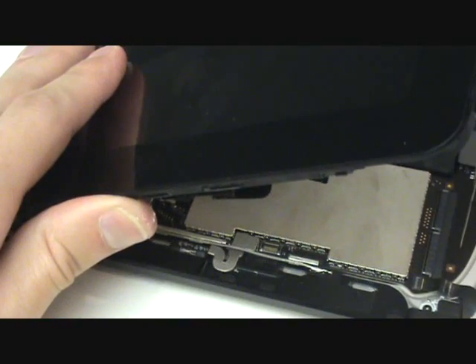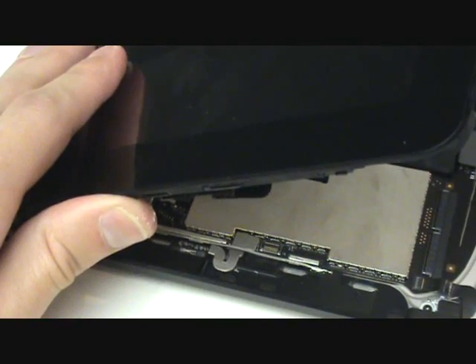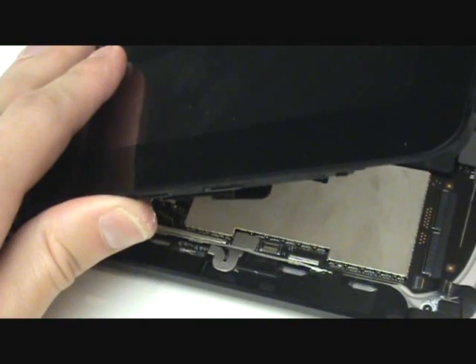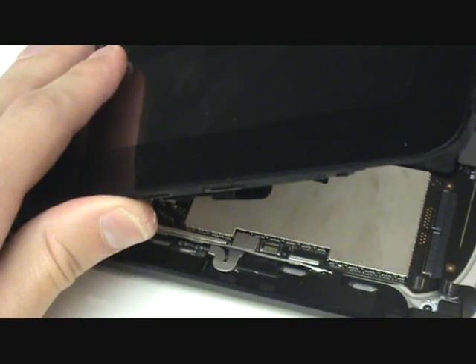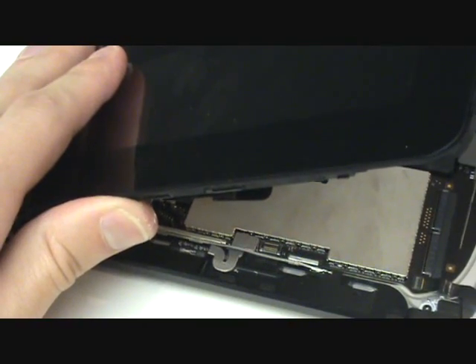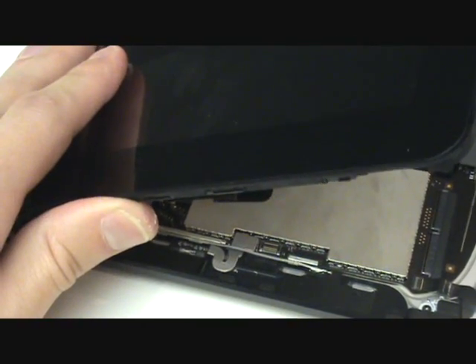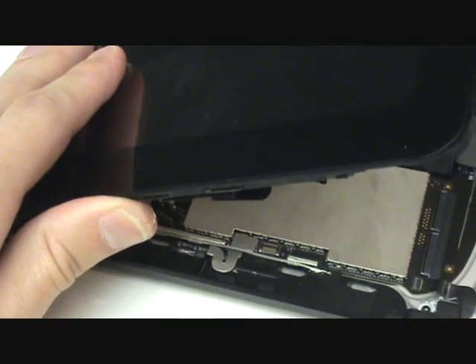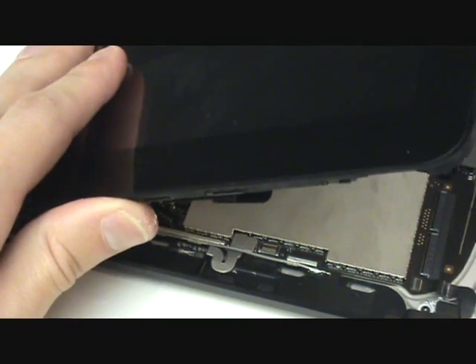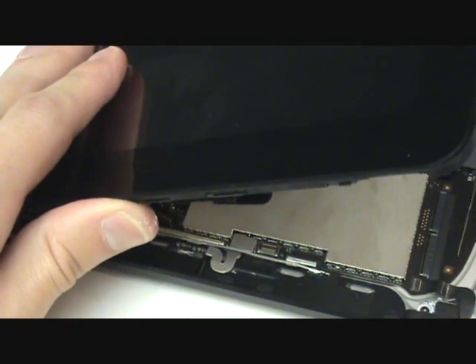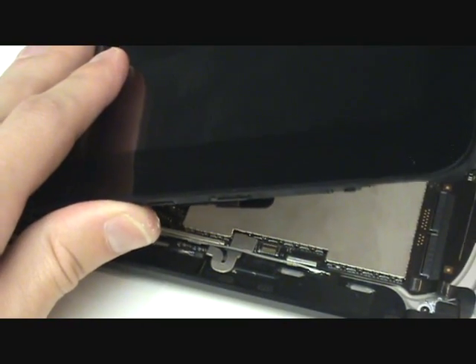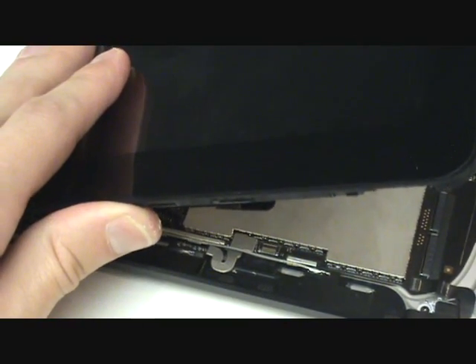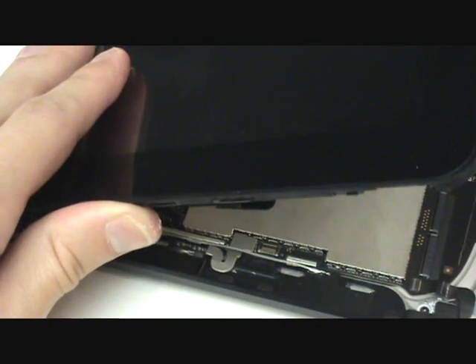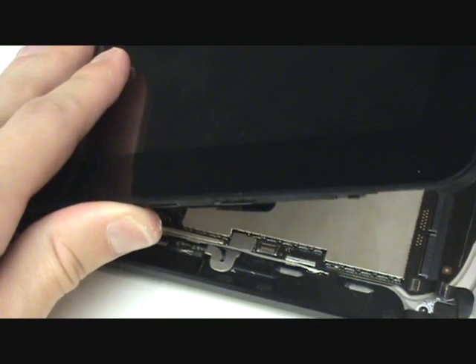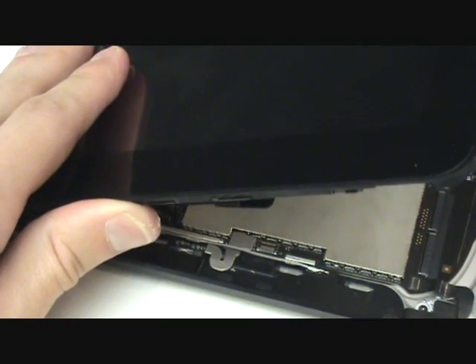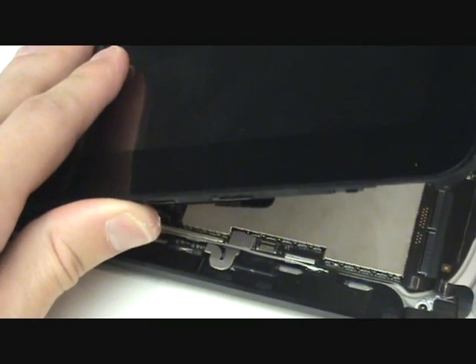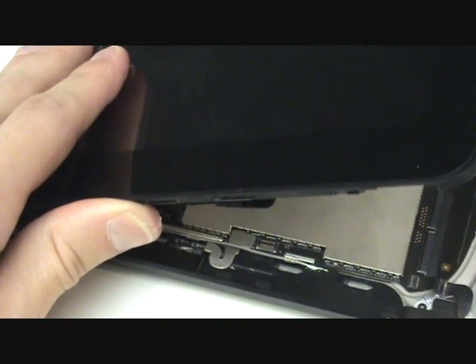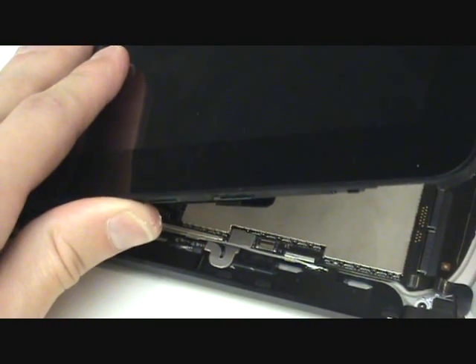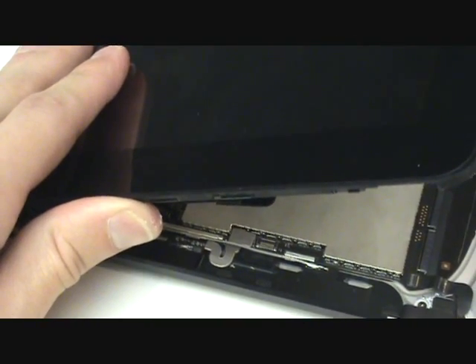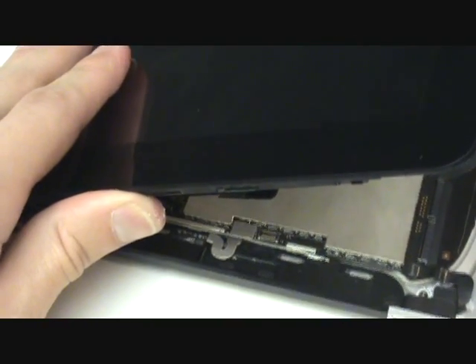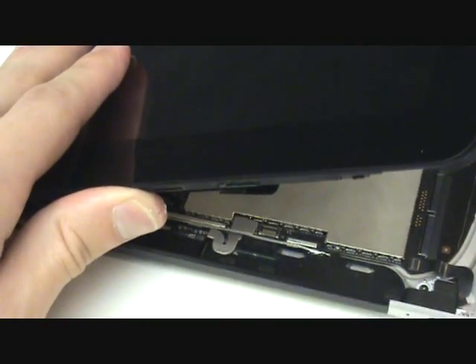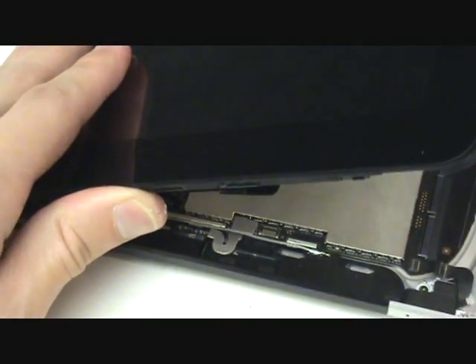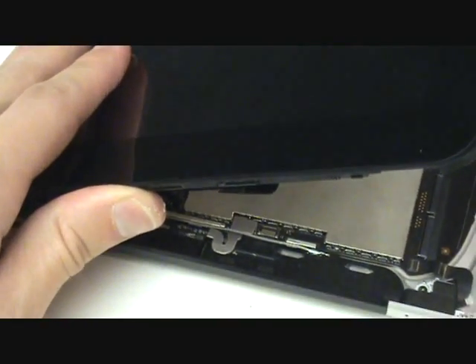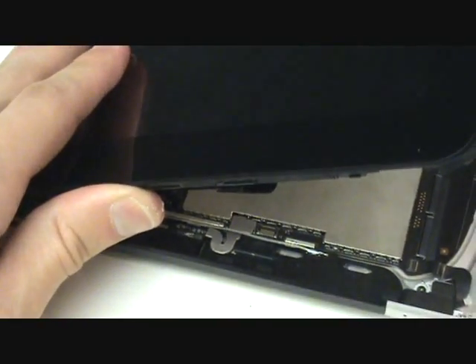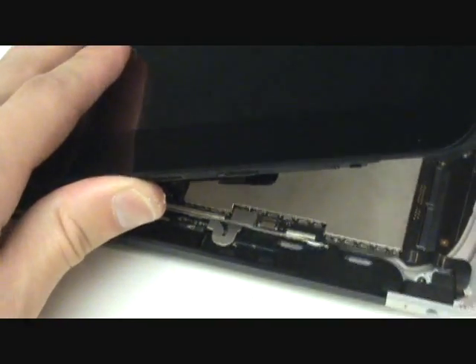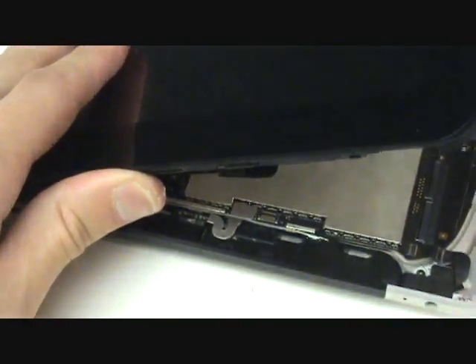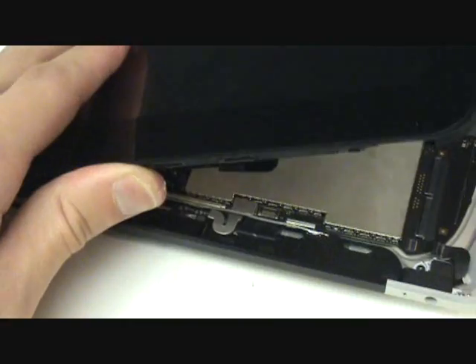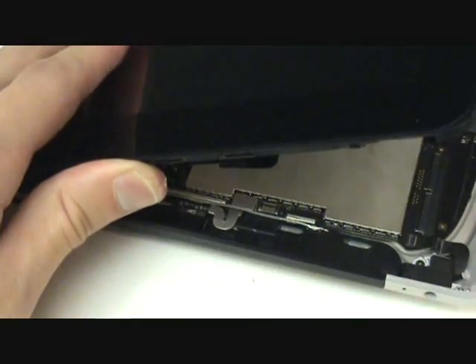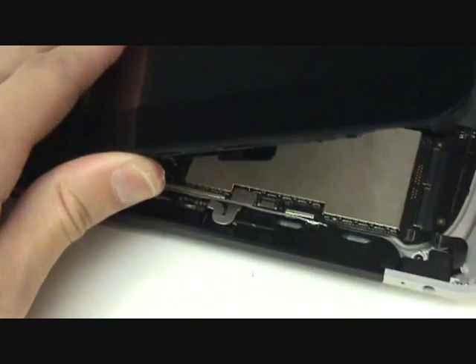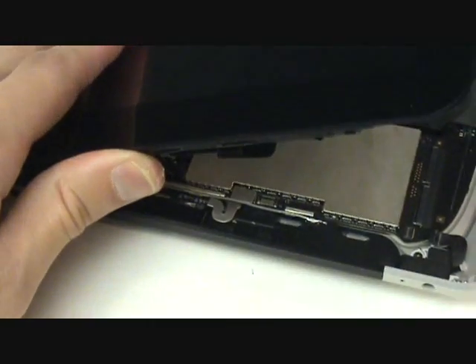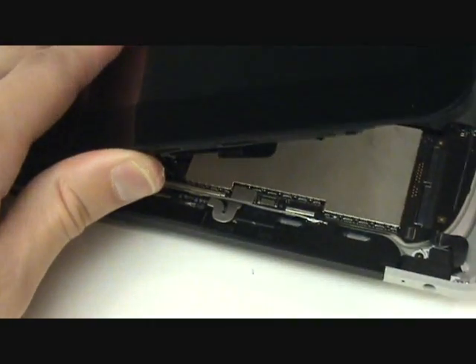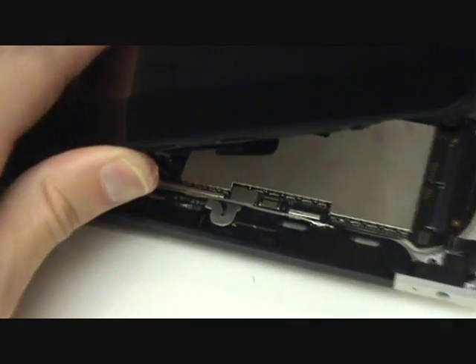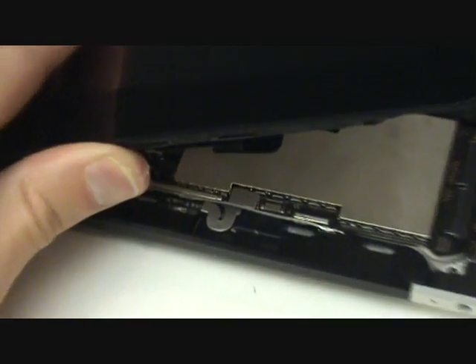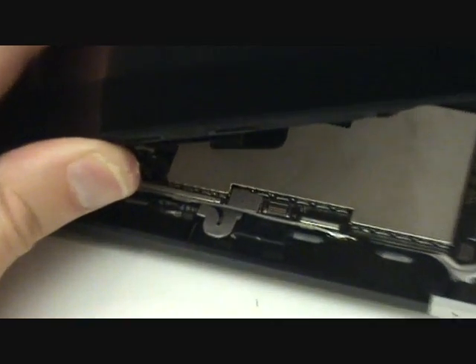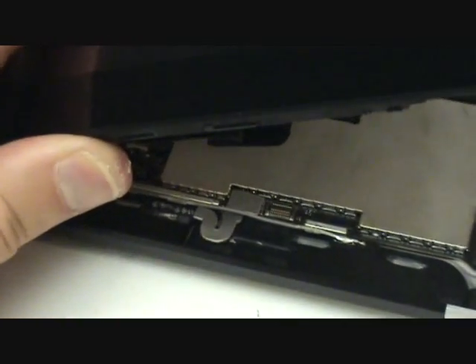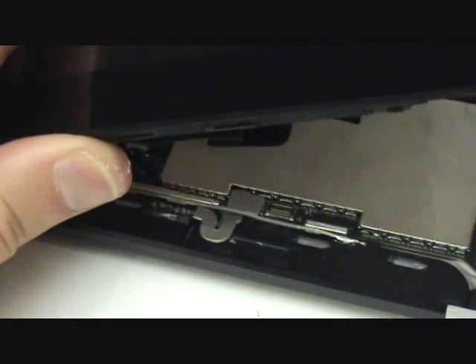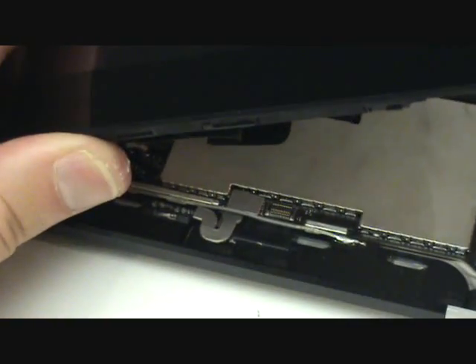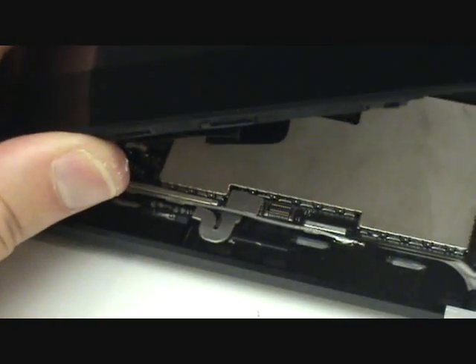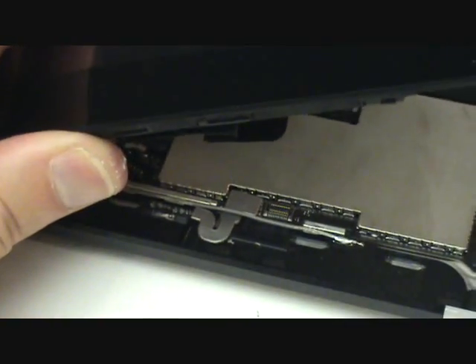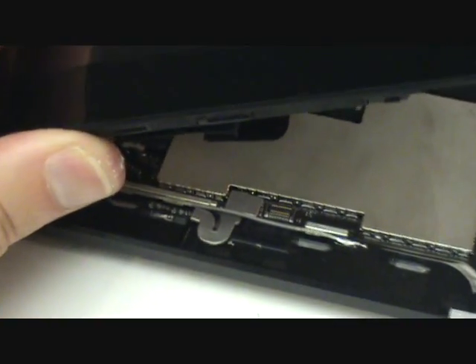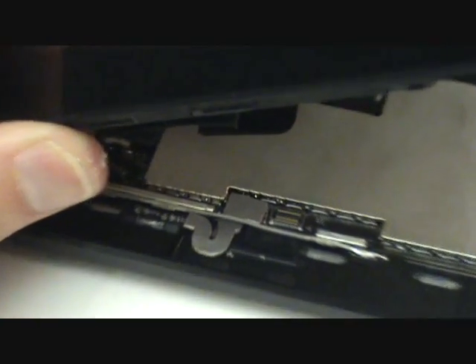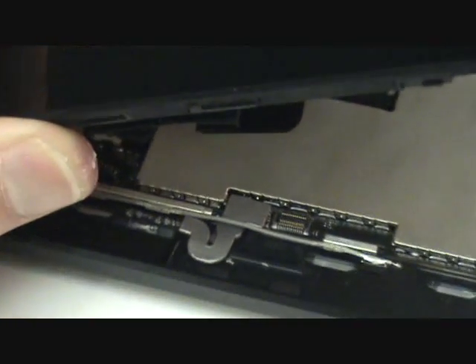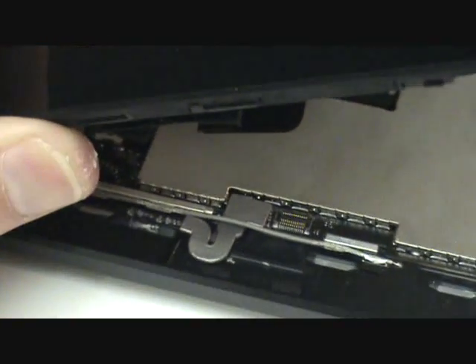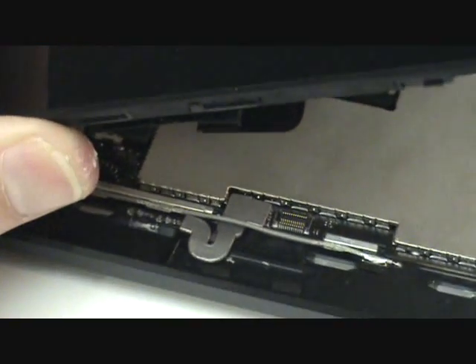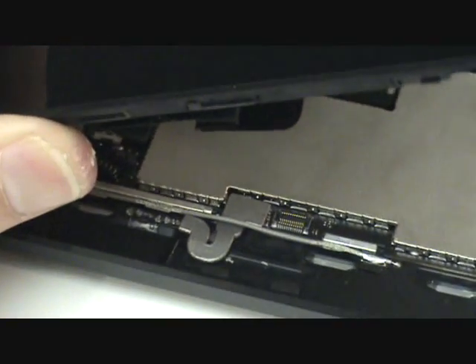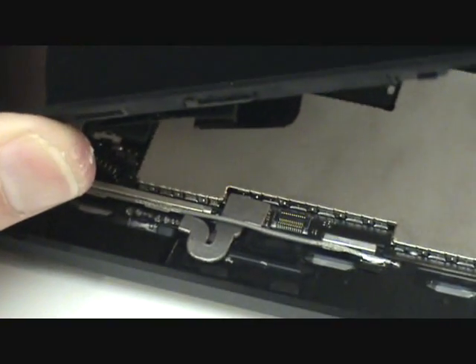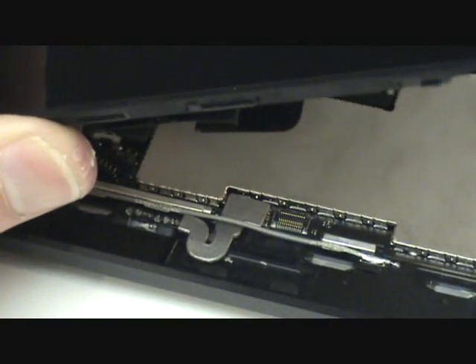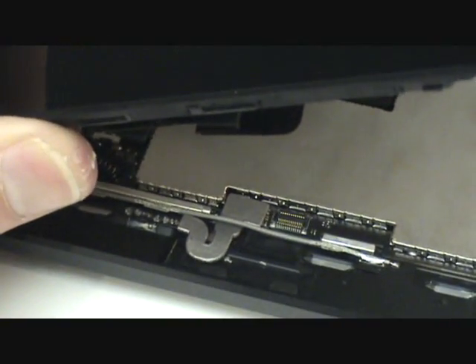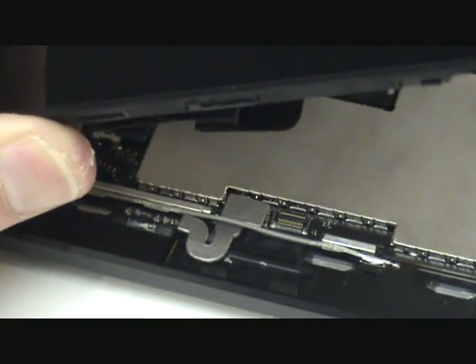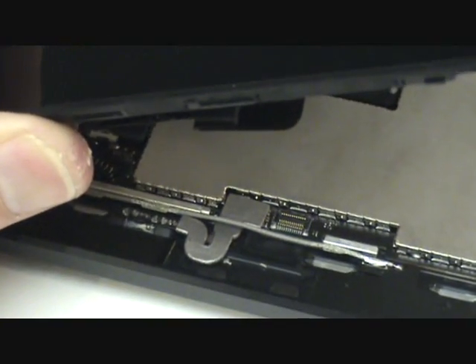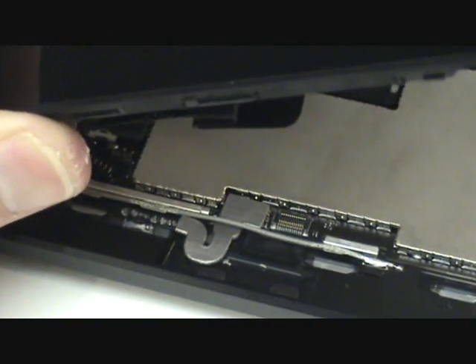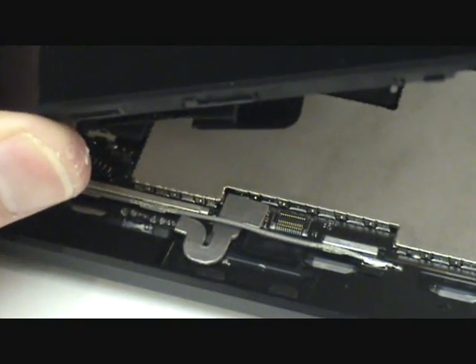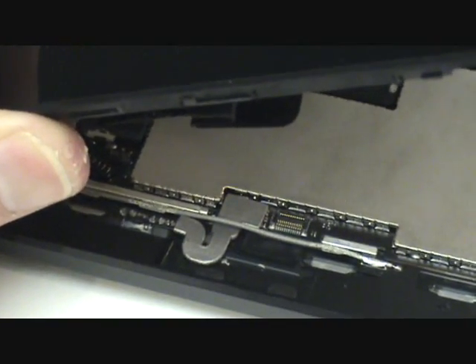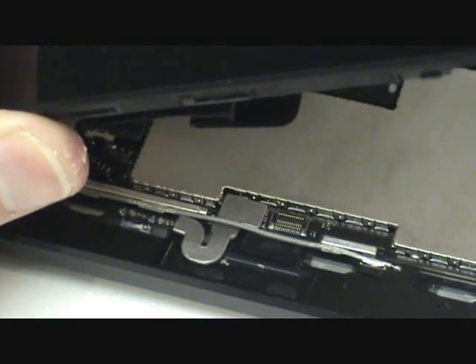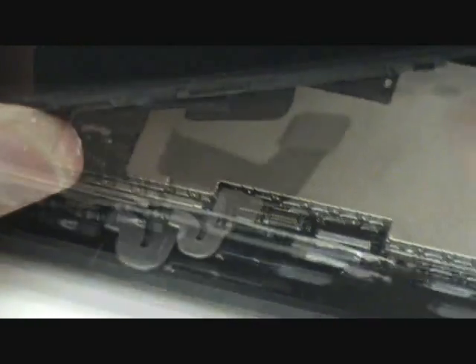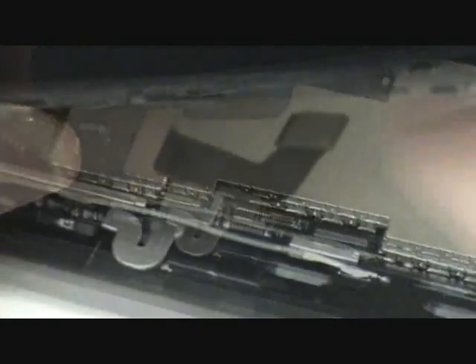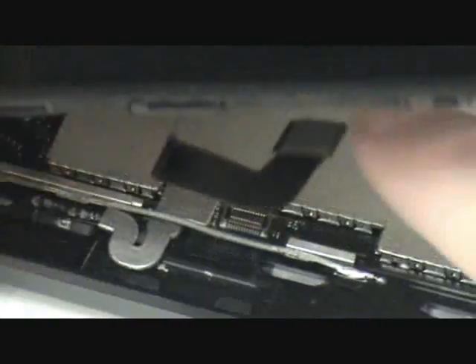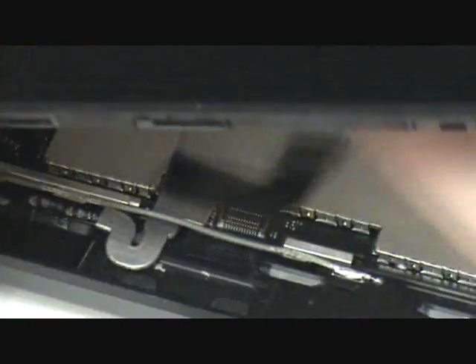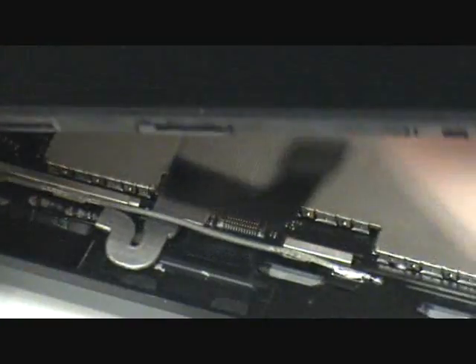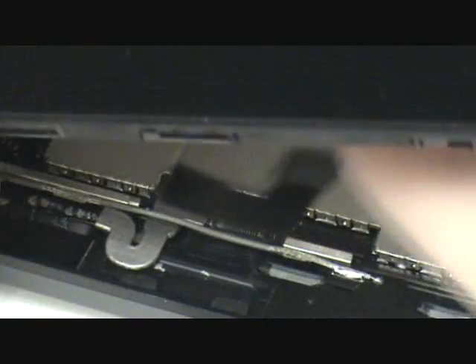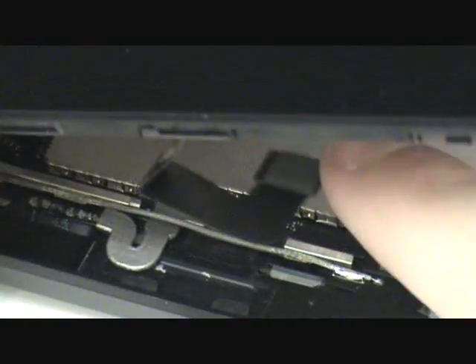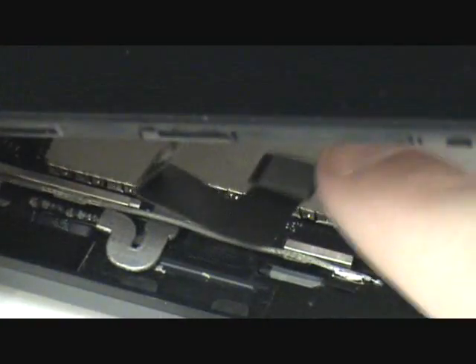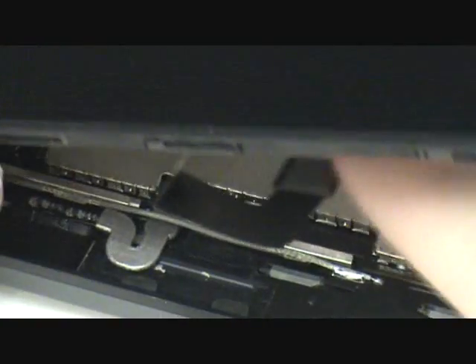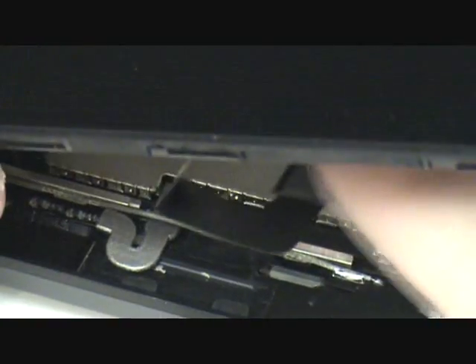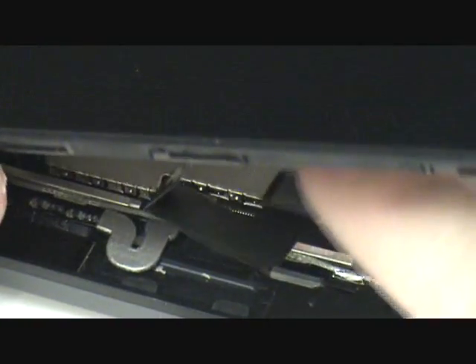Now we'll plug in the cable that leads to the light sensor, and this will simply plug back into its port.